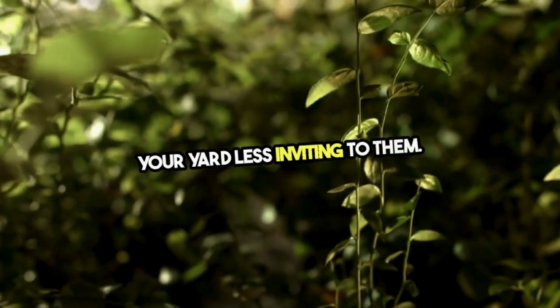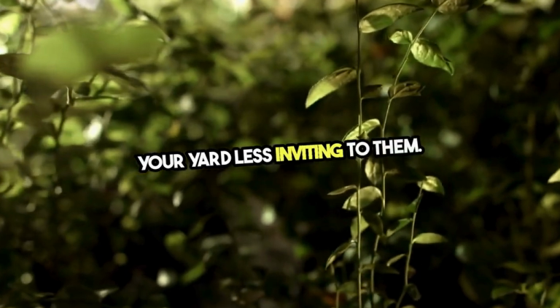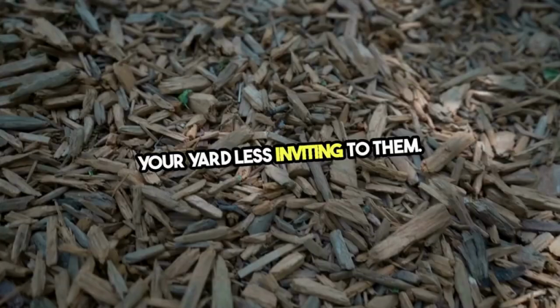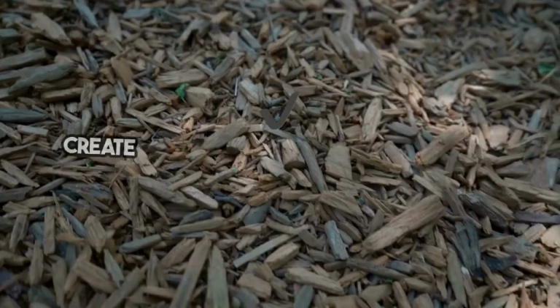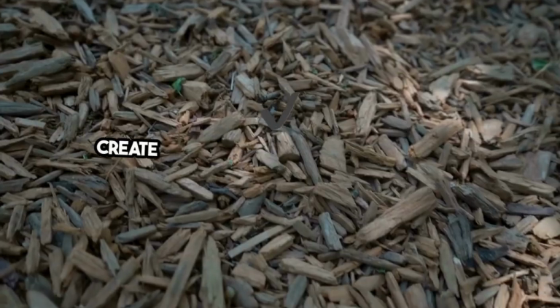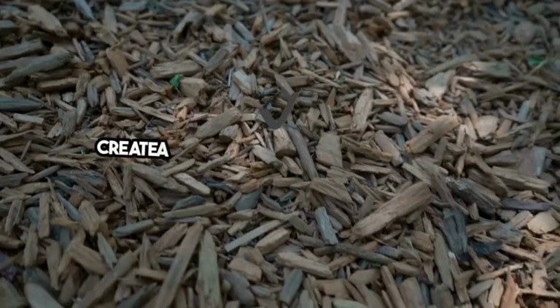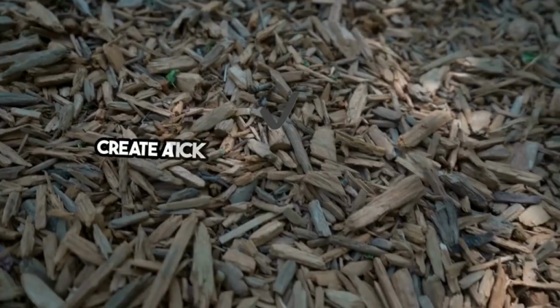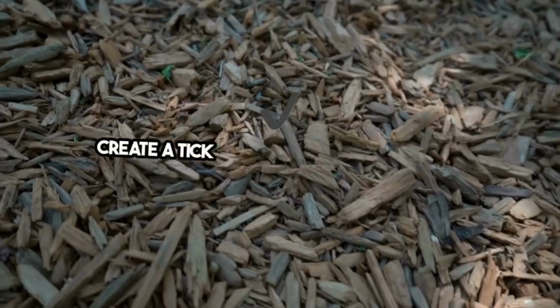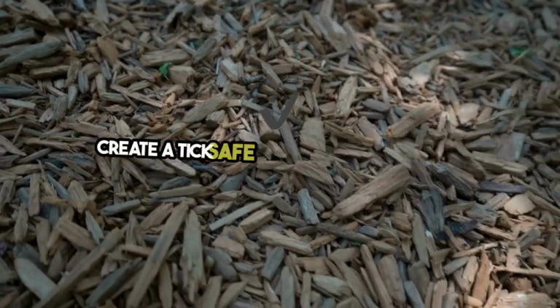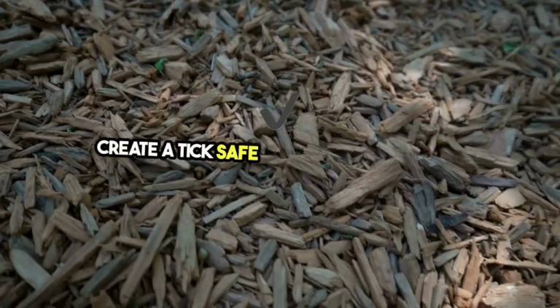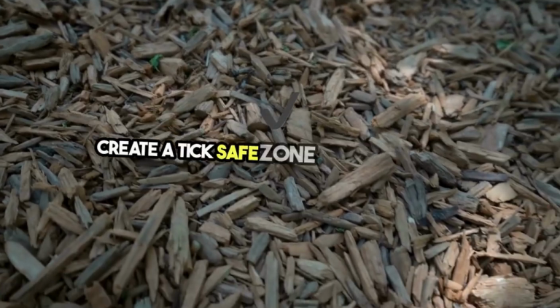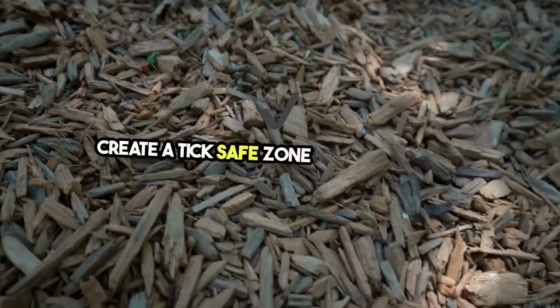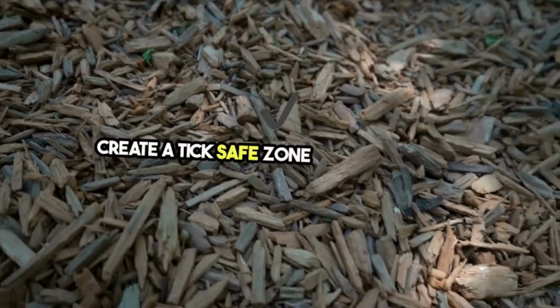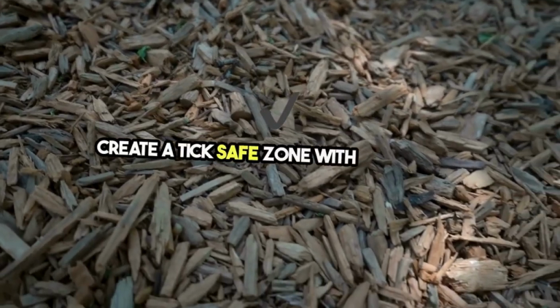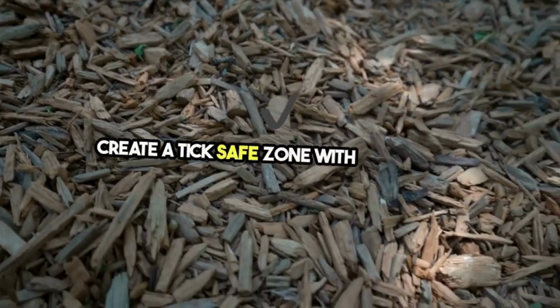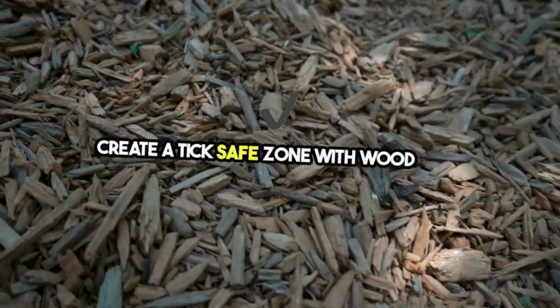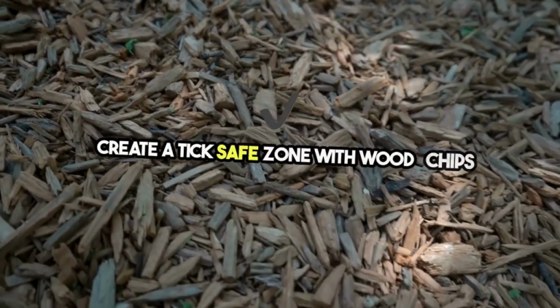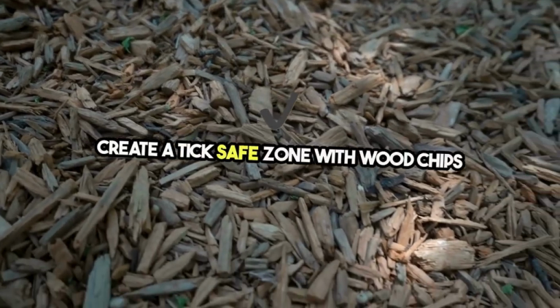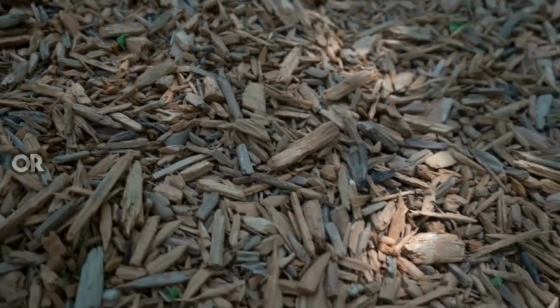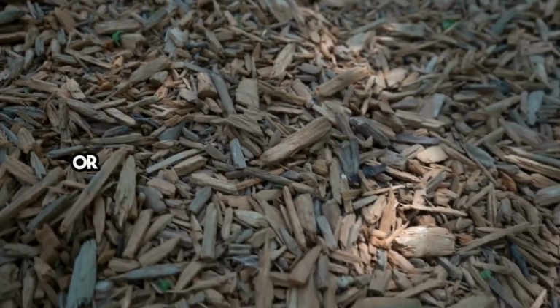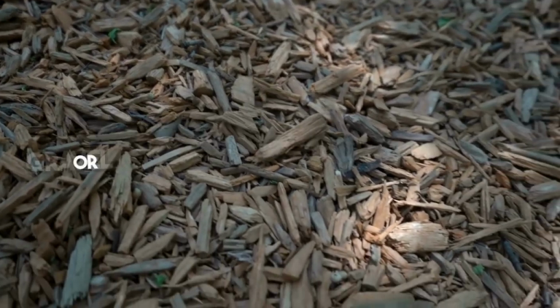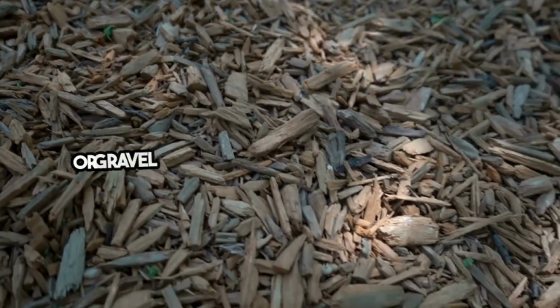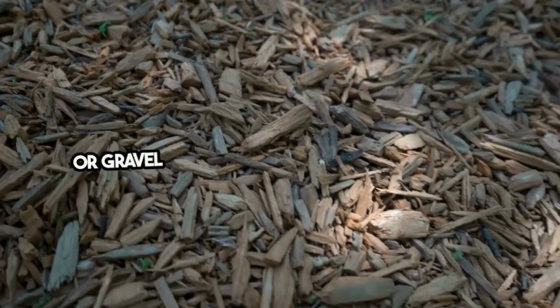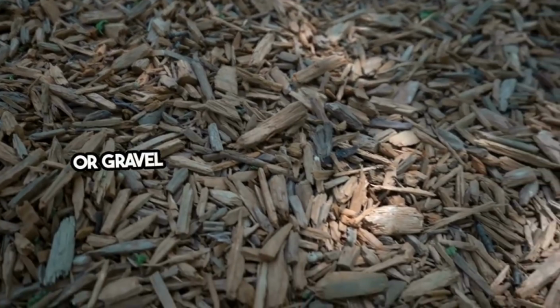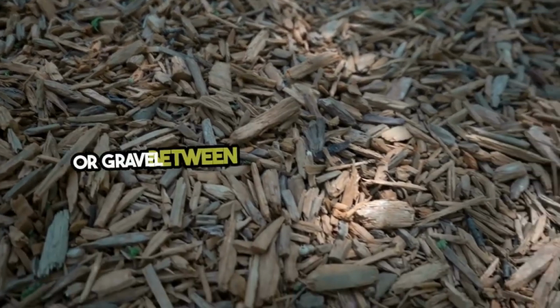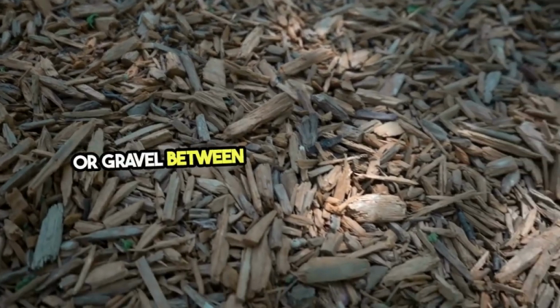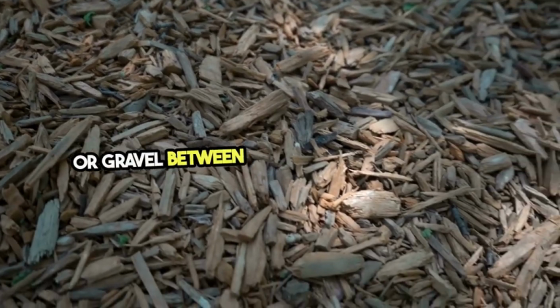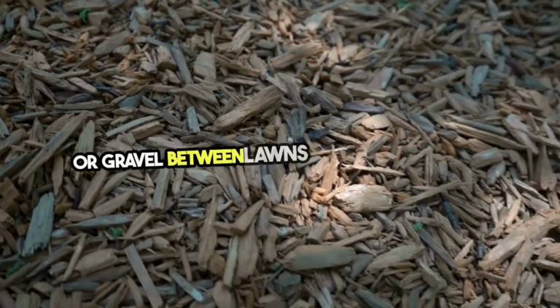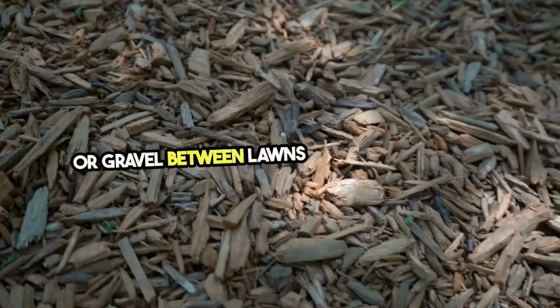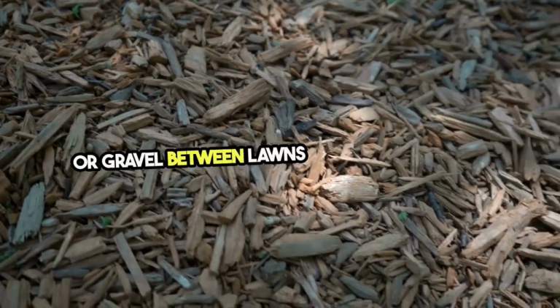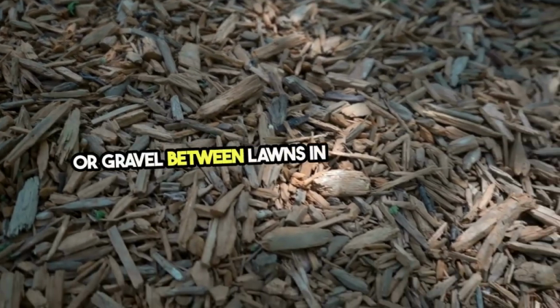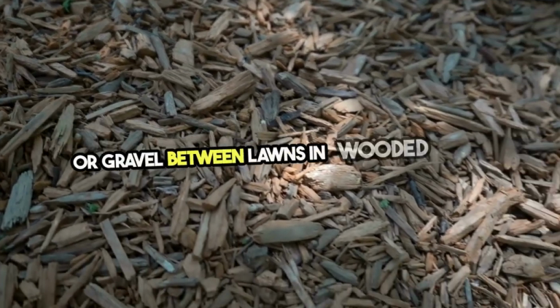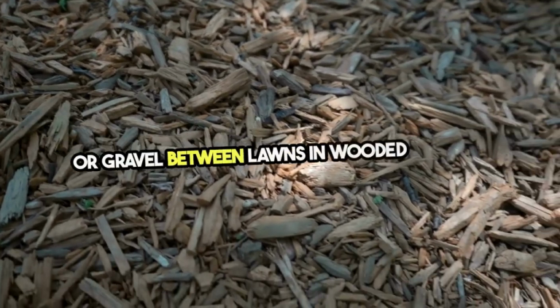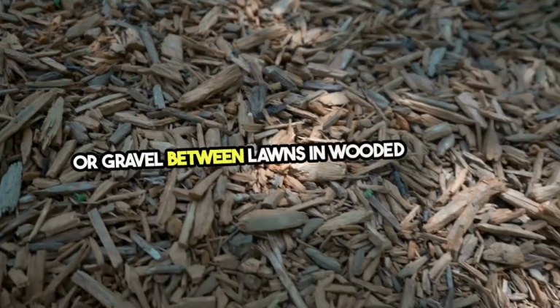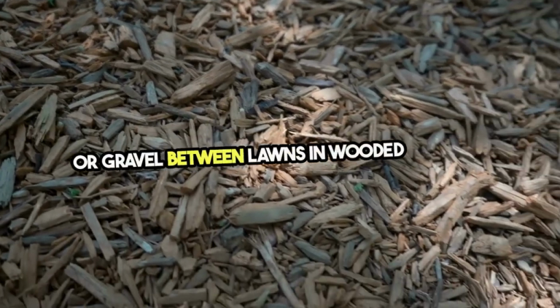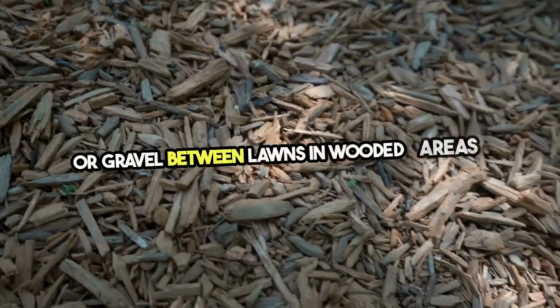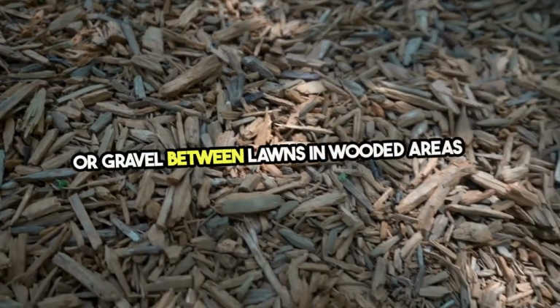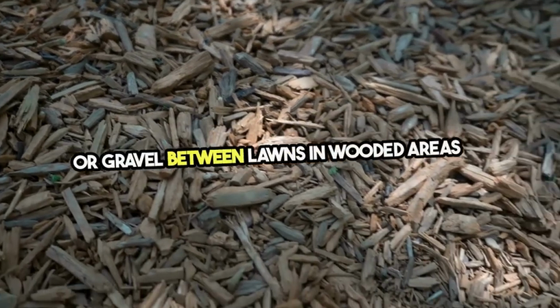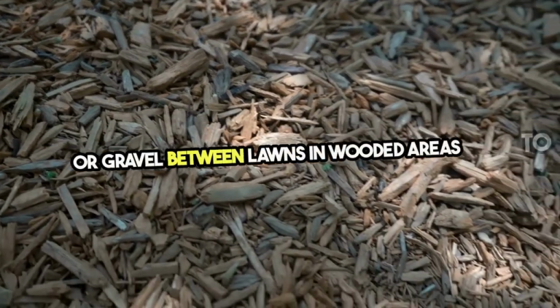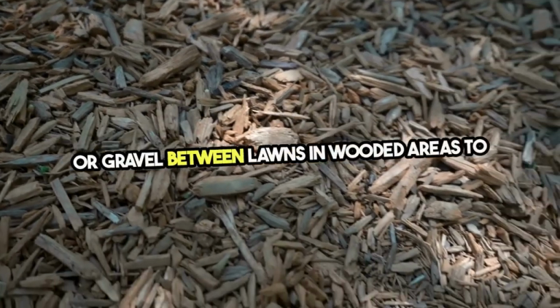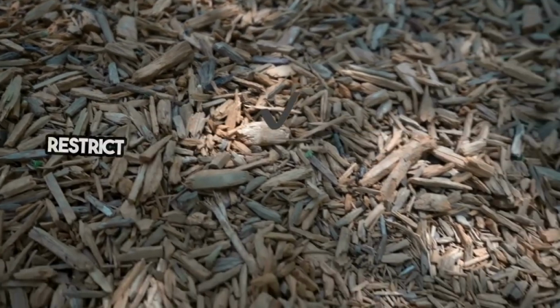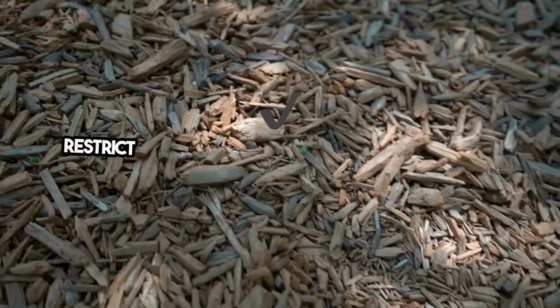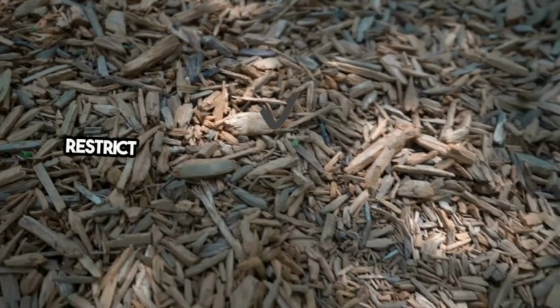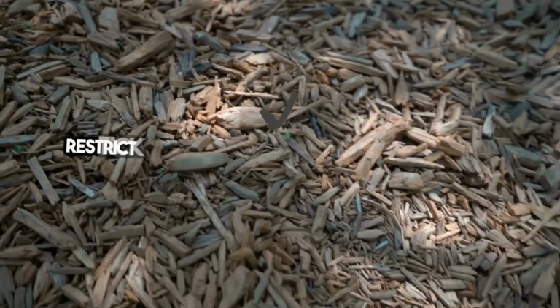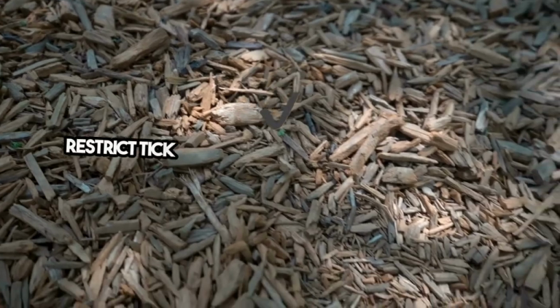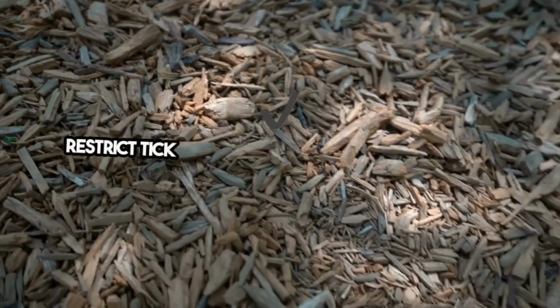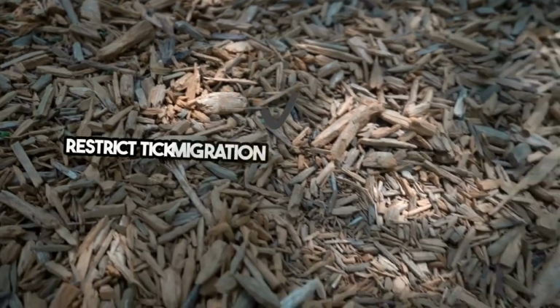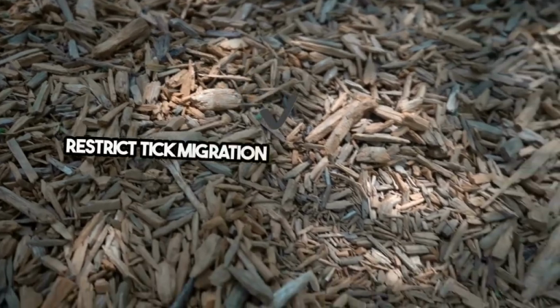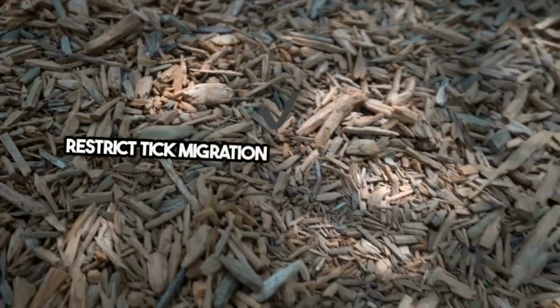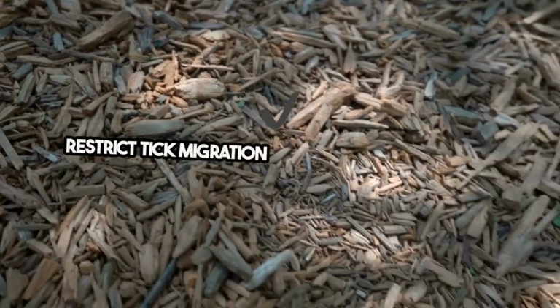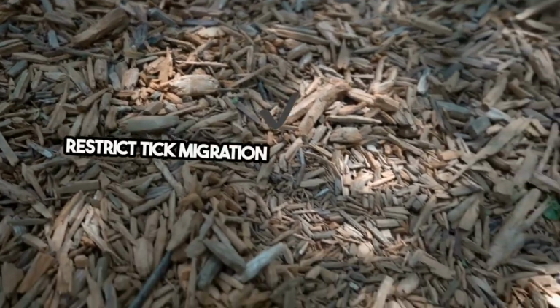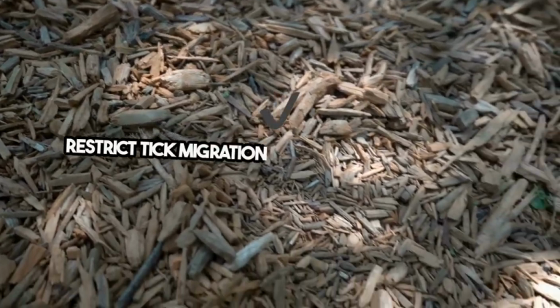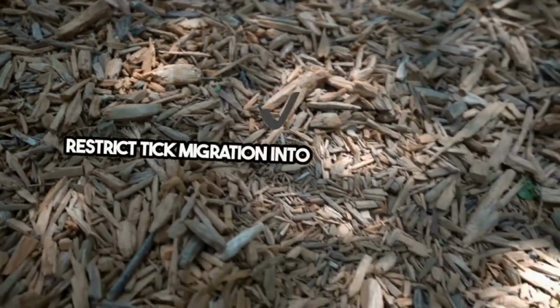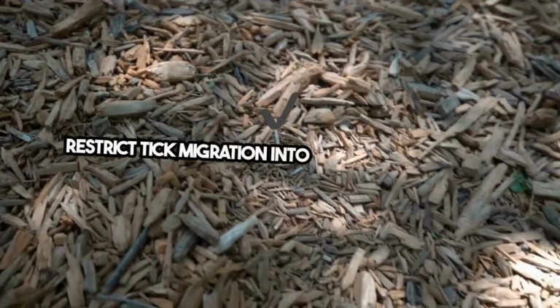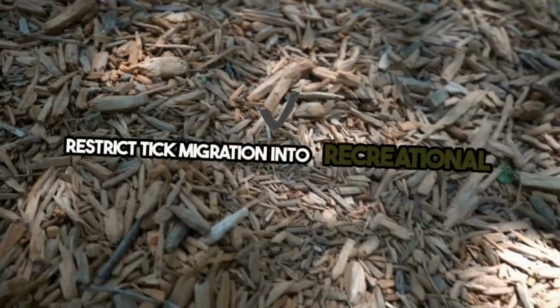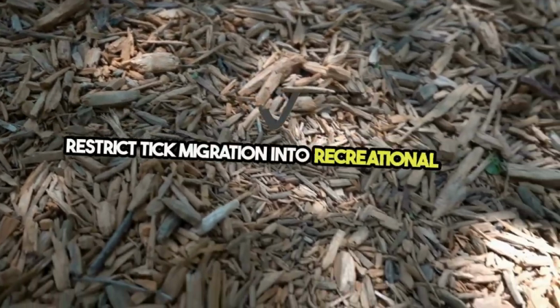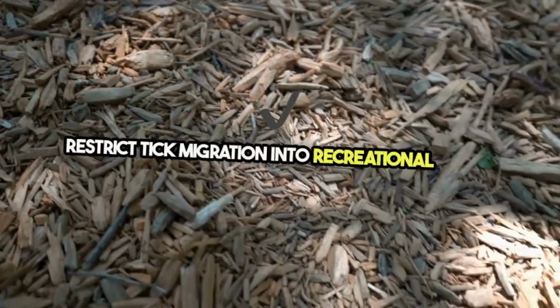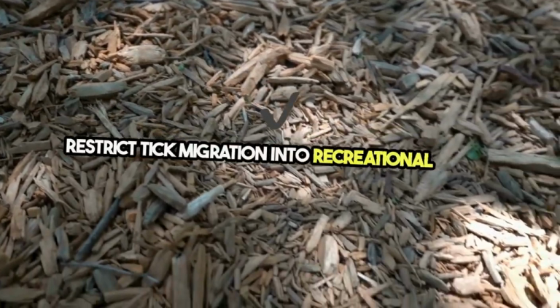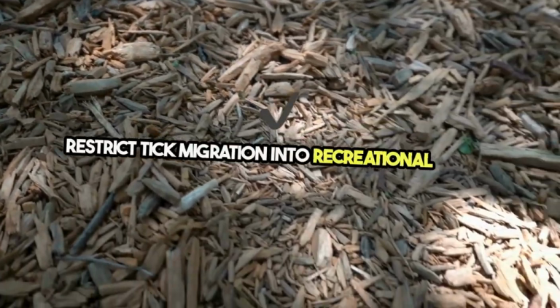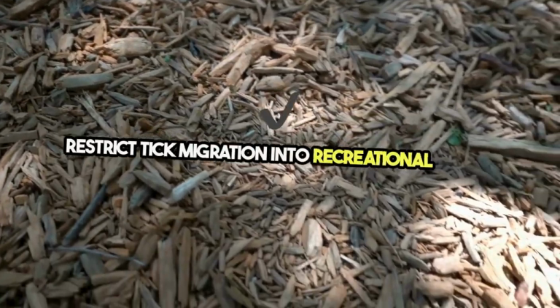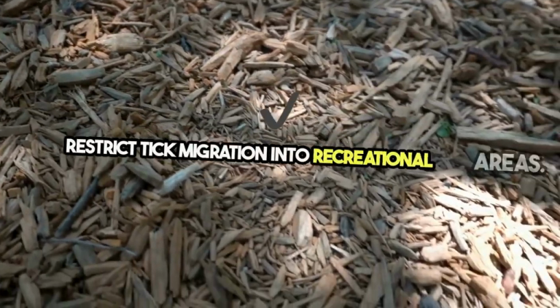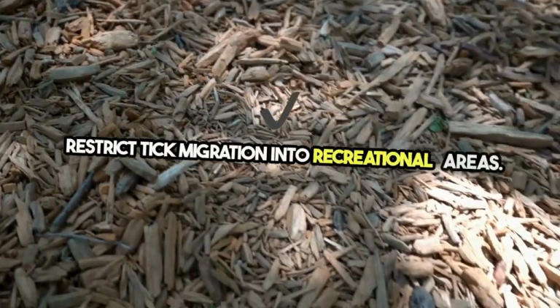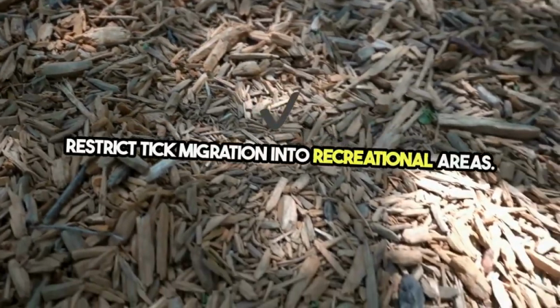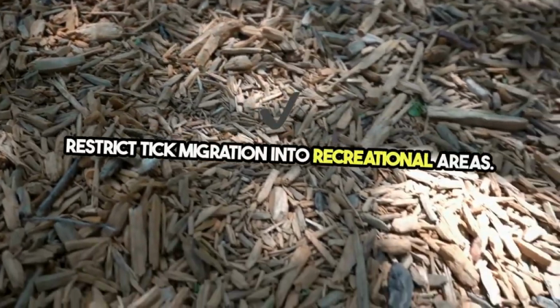Create a tick-safe zone with wood chips or gravel between lawns and wooded areas to restrict tick migration into recreational areas.